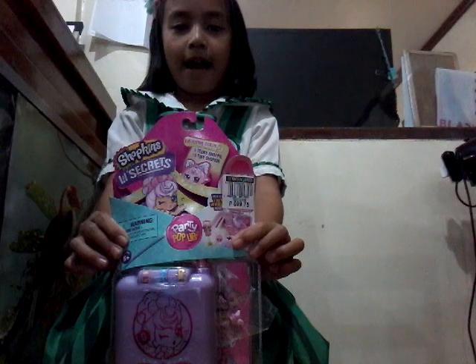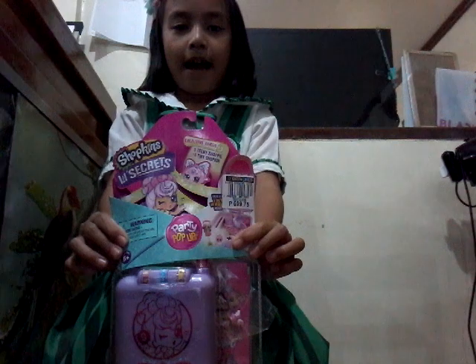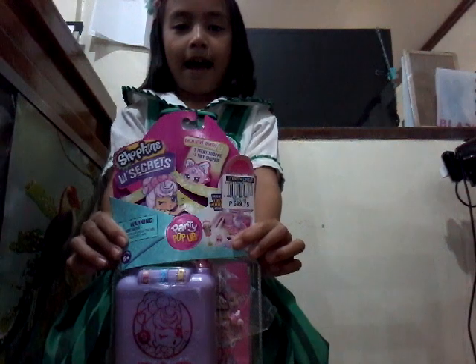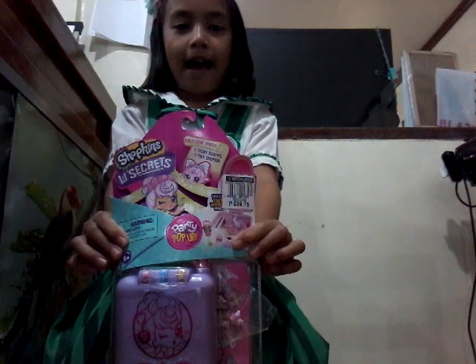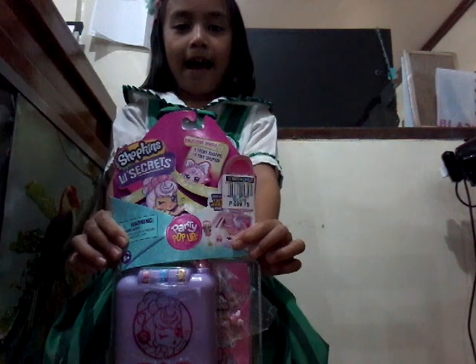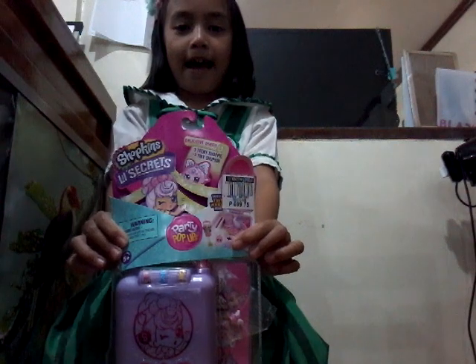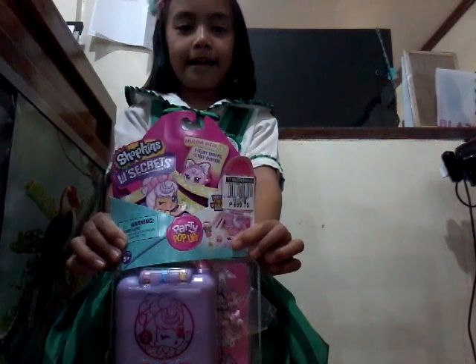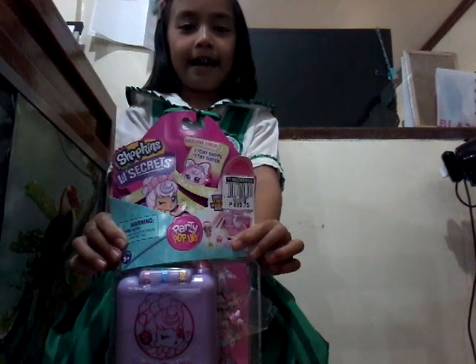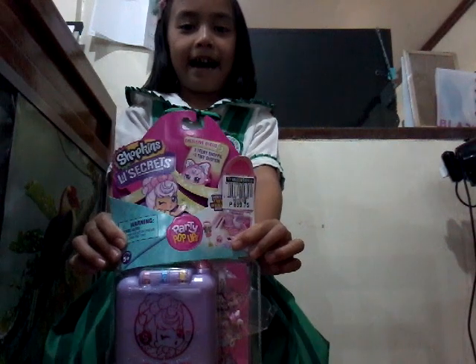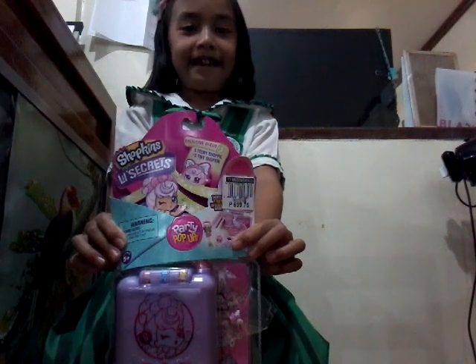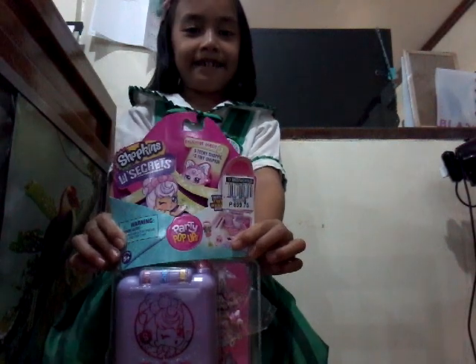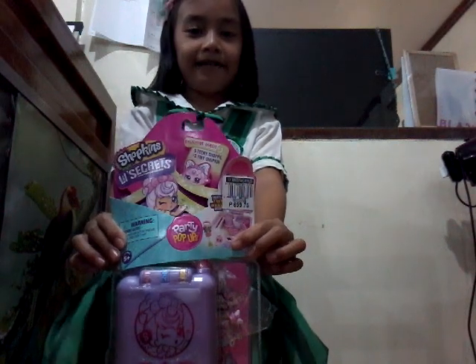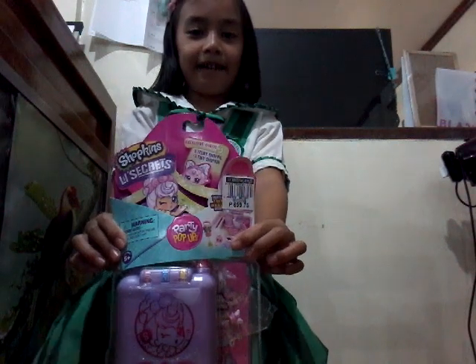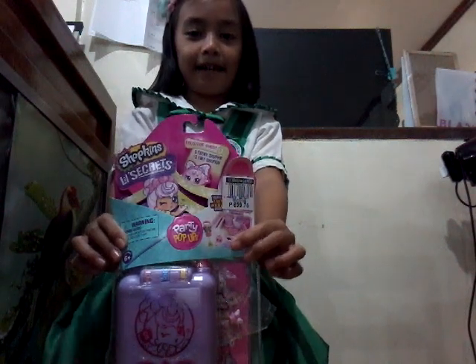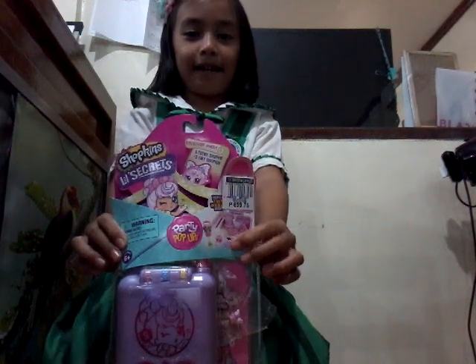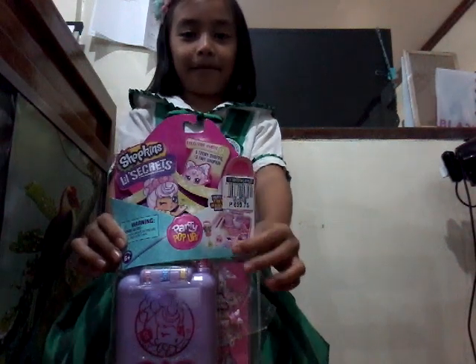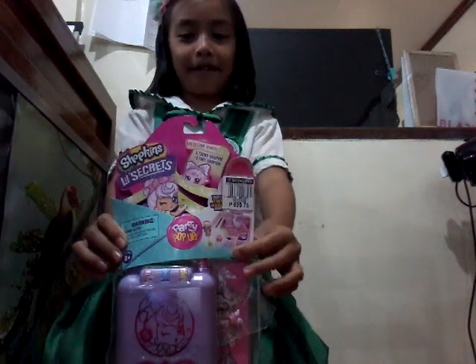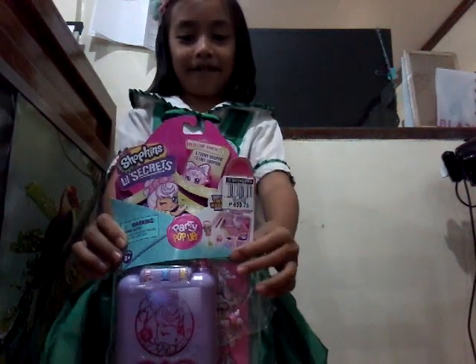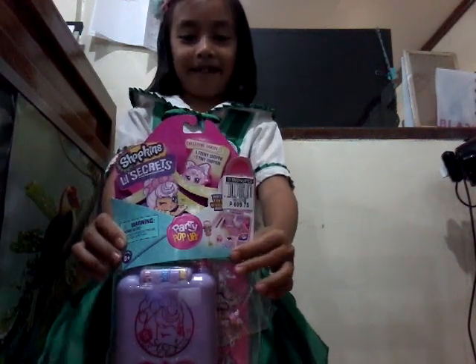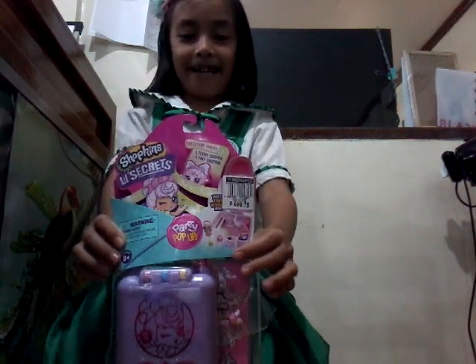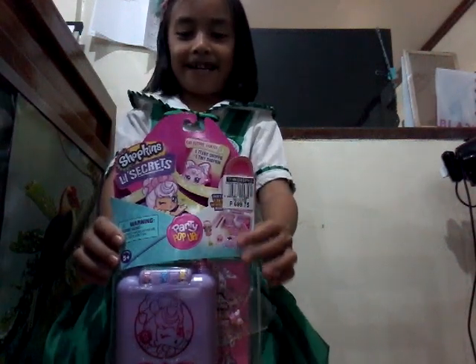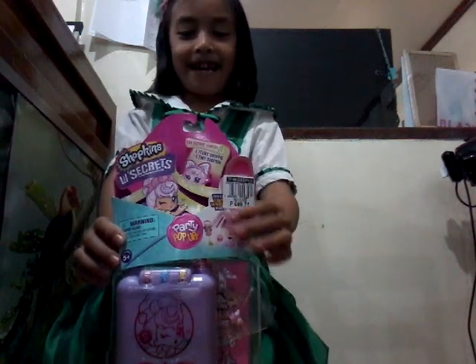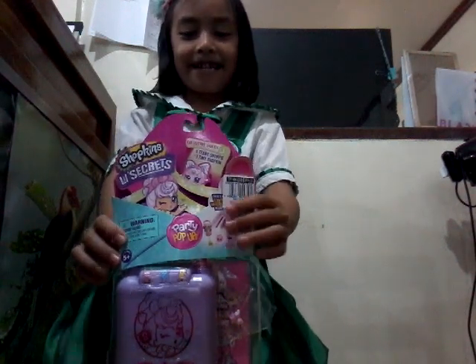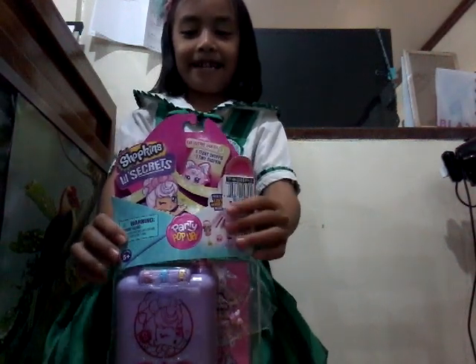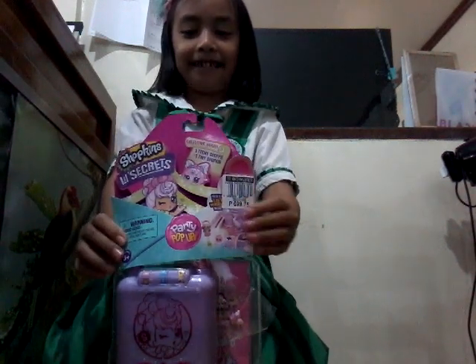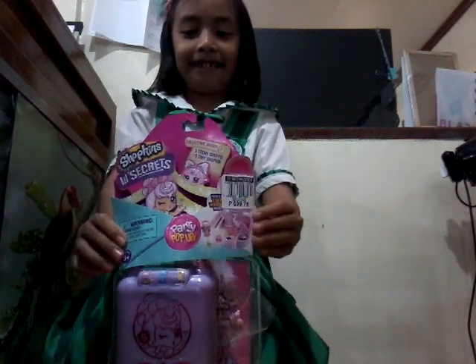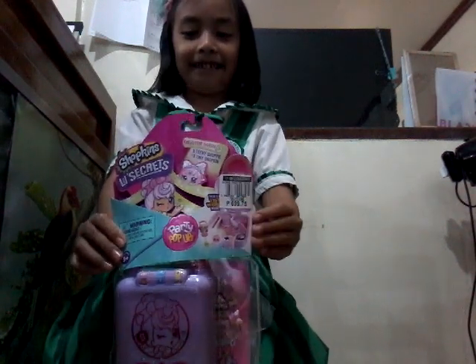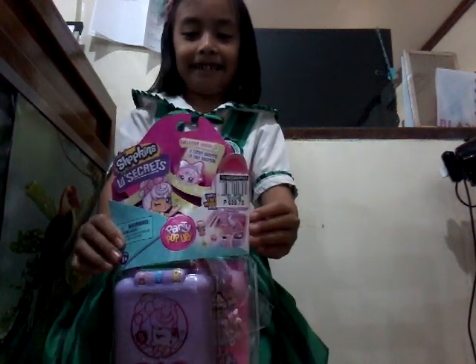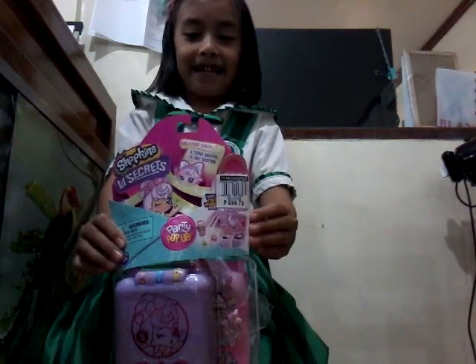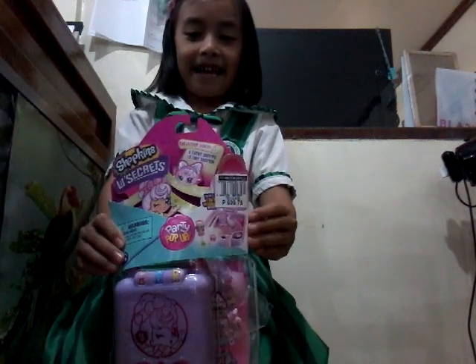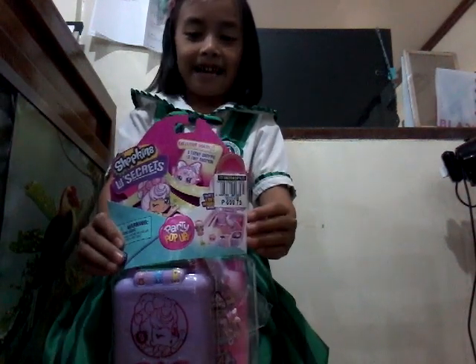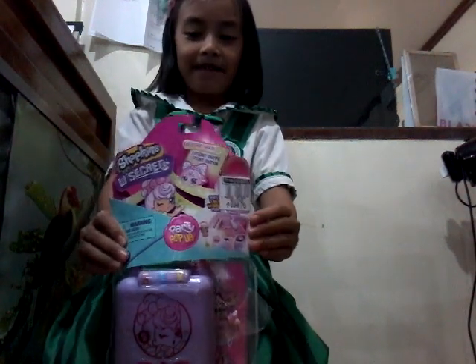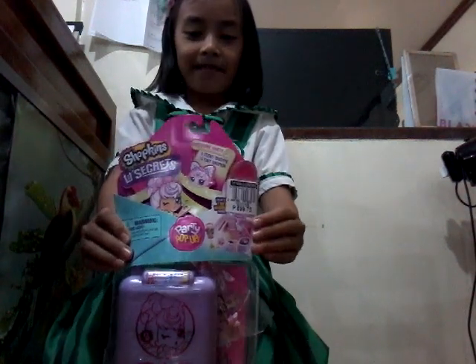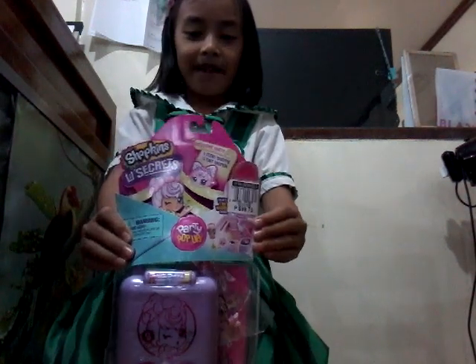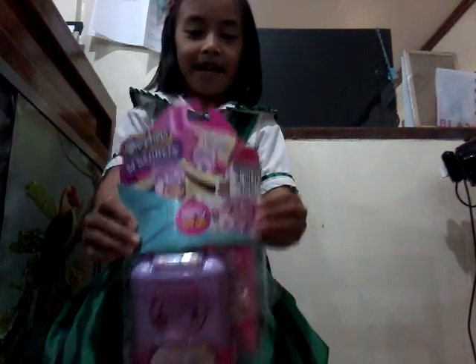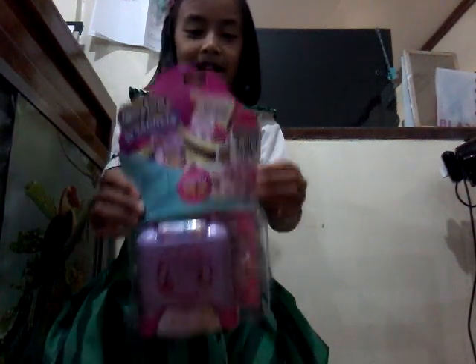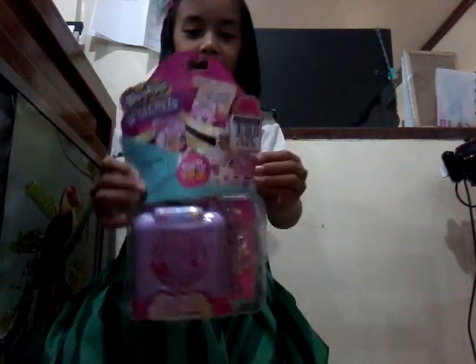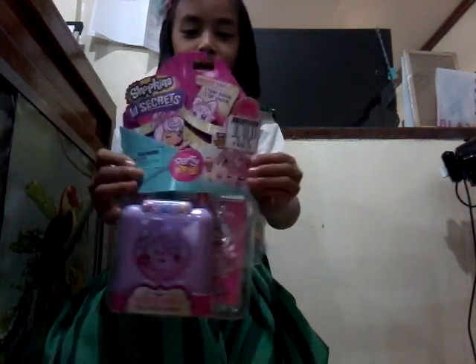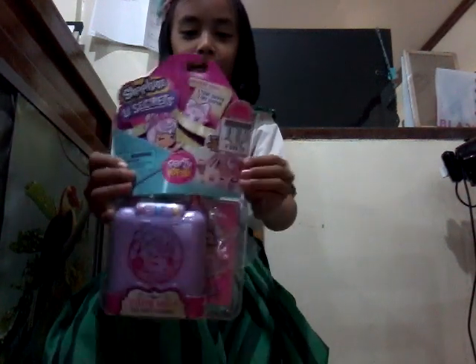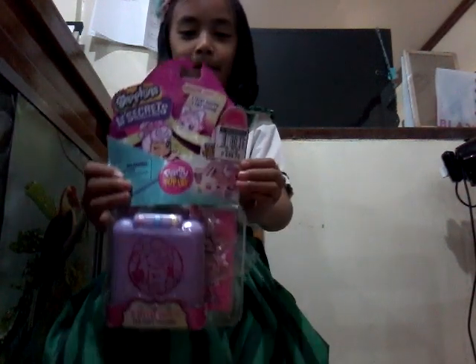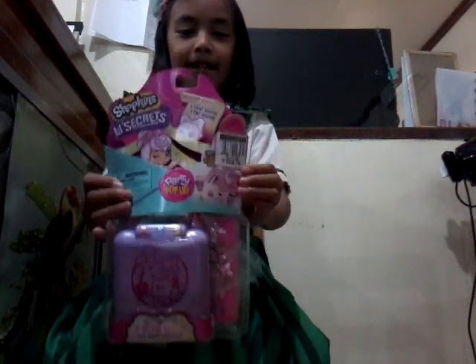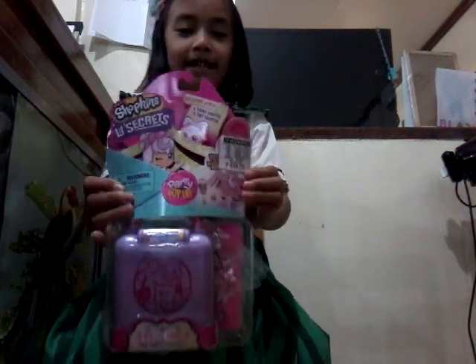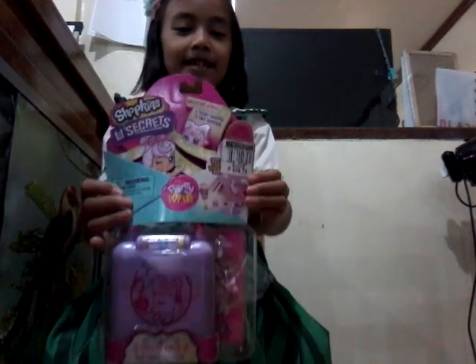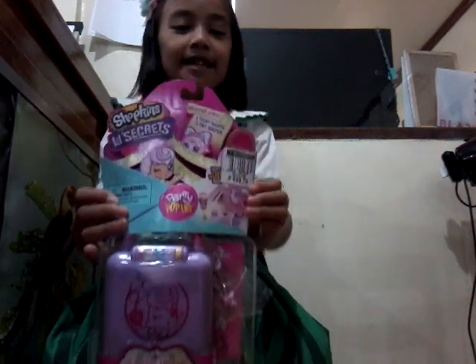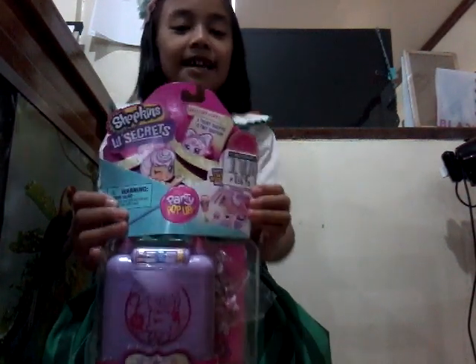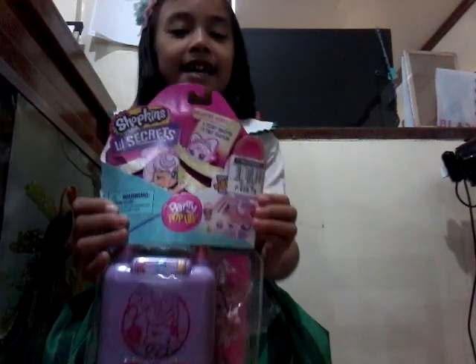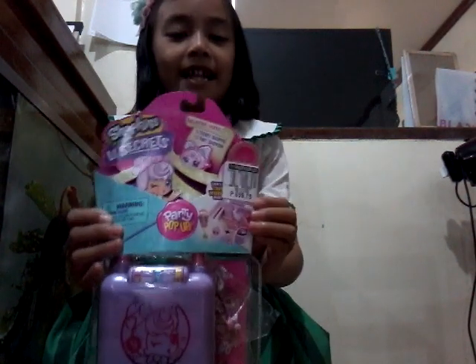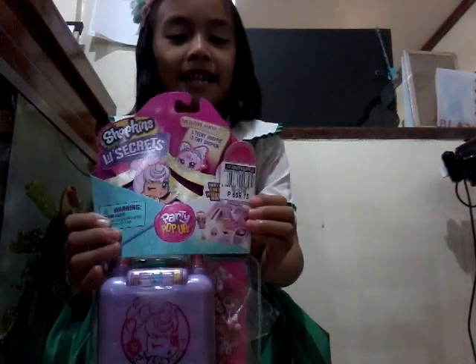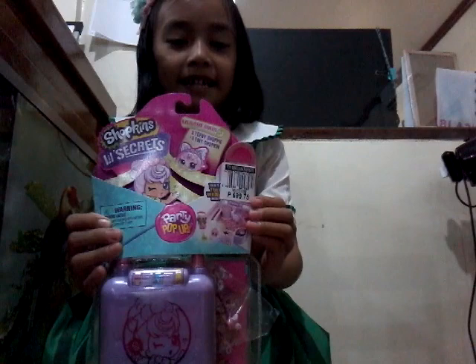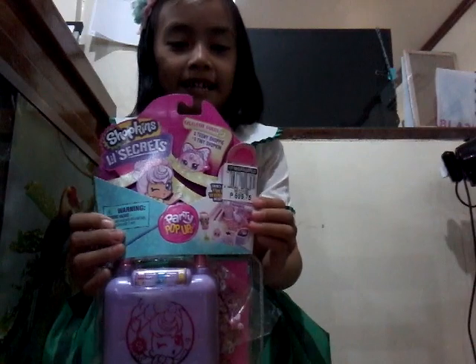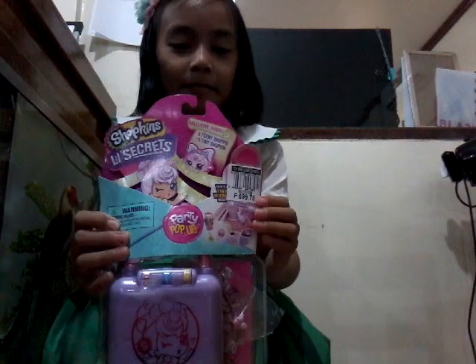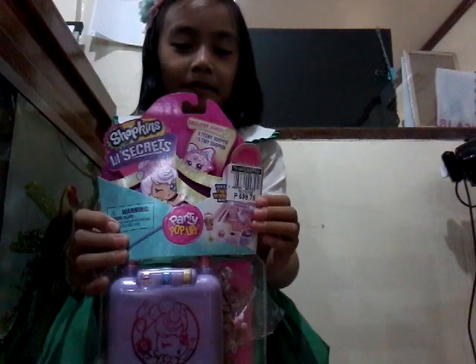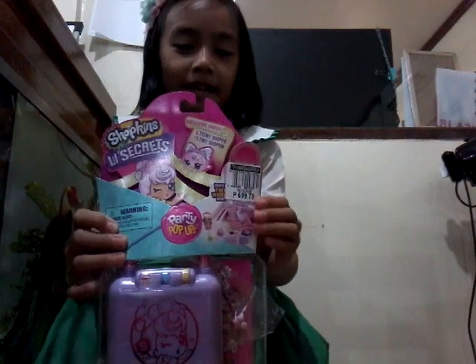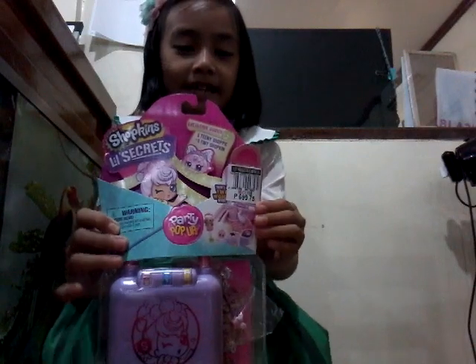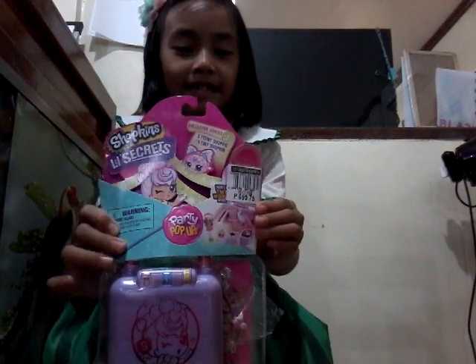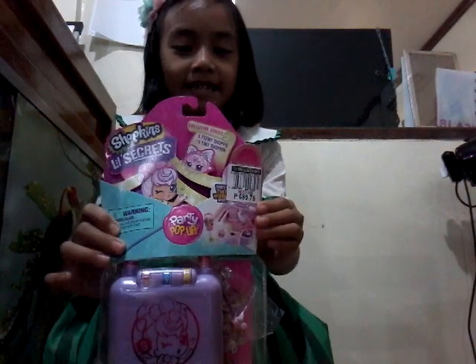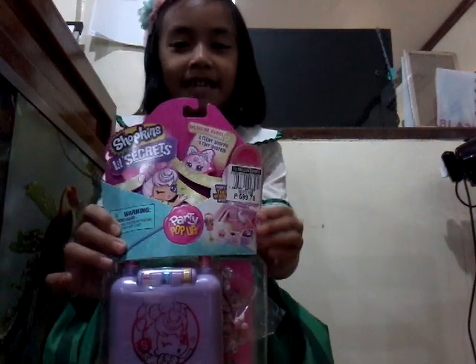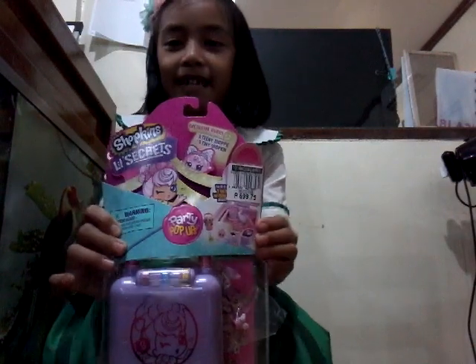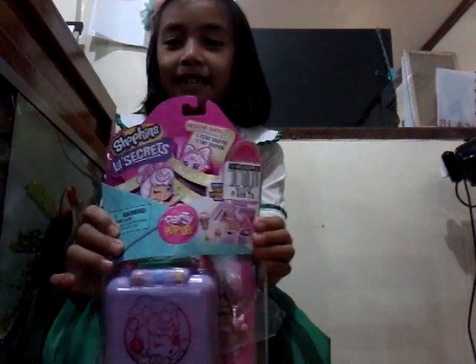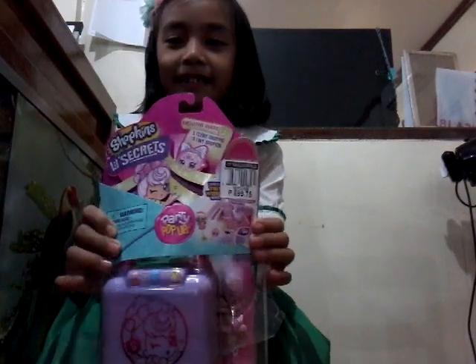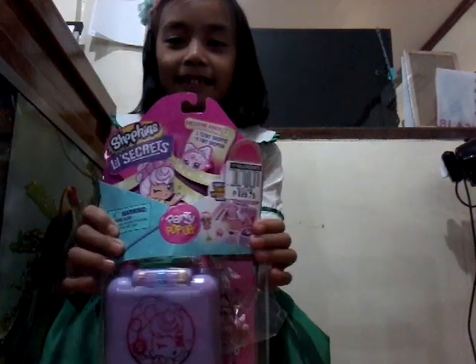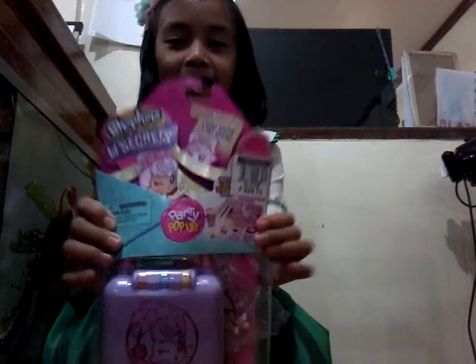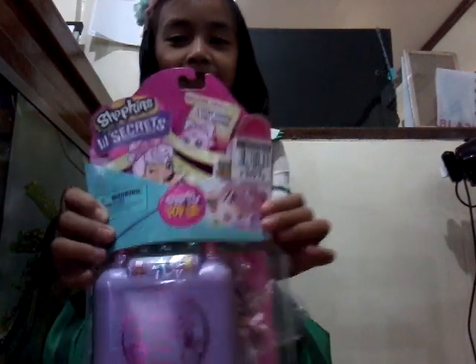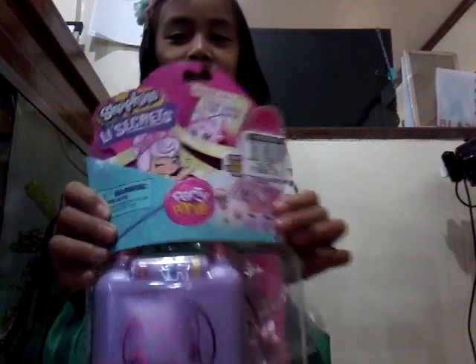Hi guys, welcome to our channel. Today, we are going to open this Shopkins' little secret.